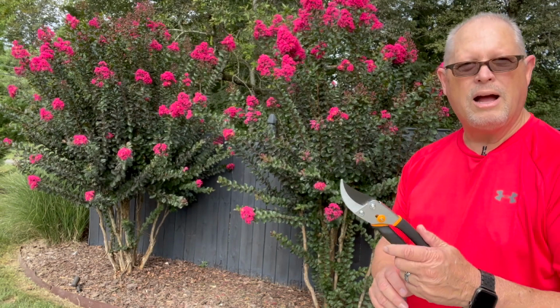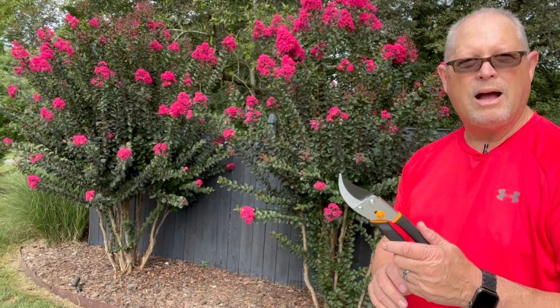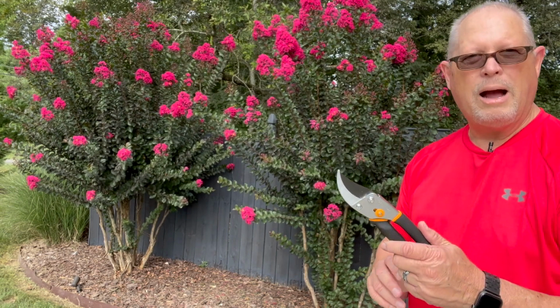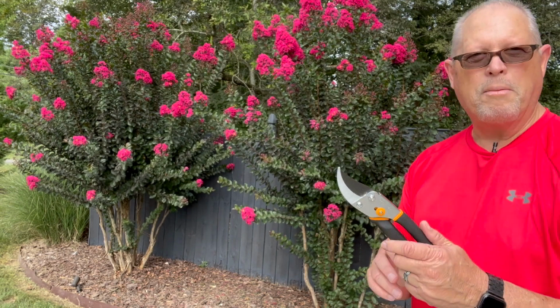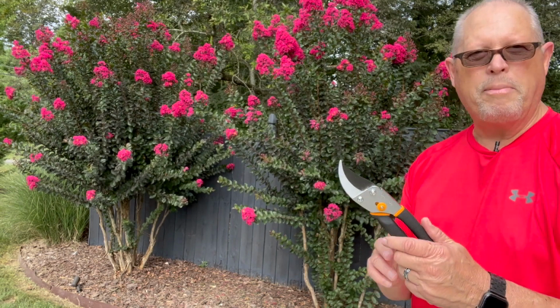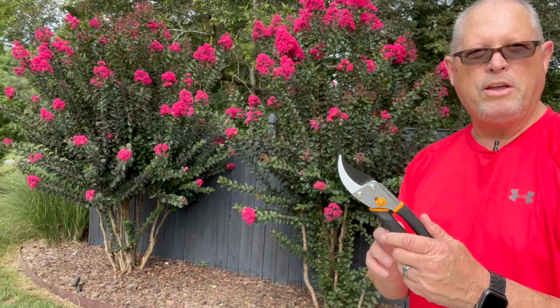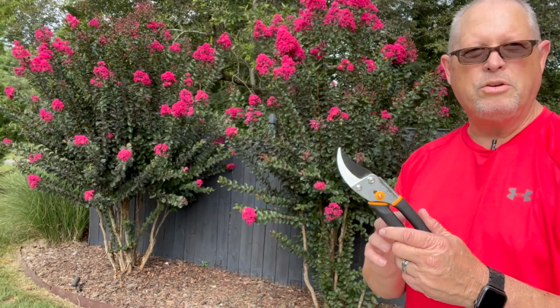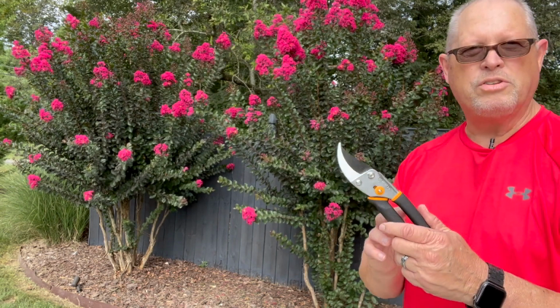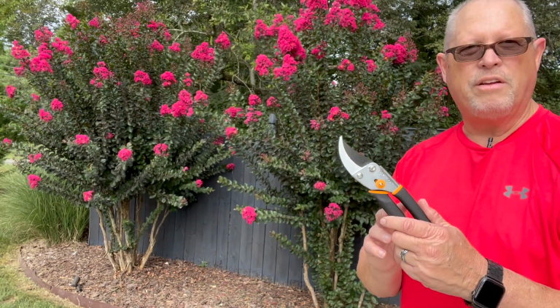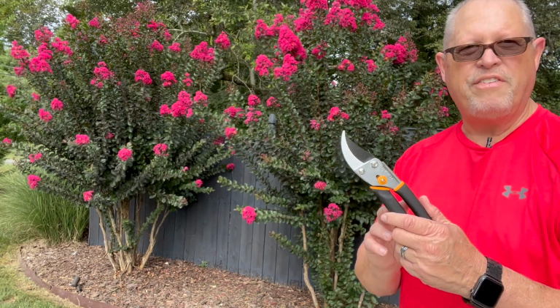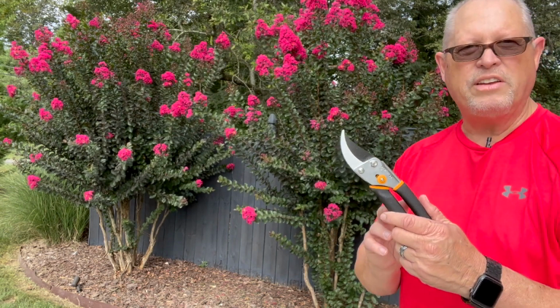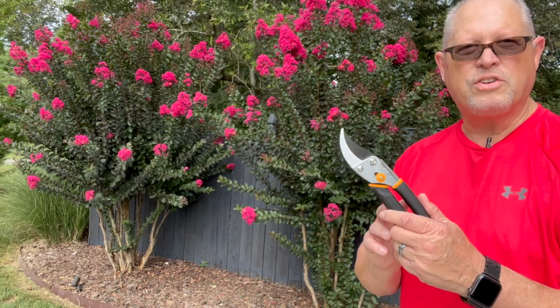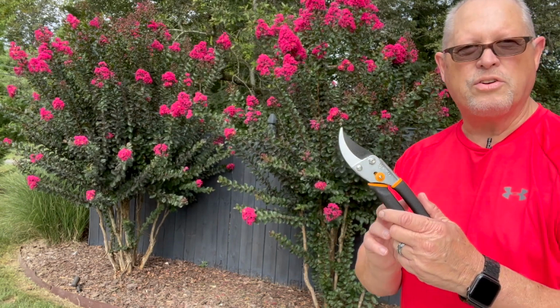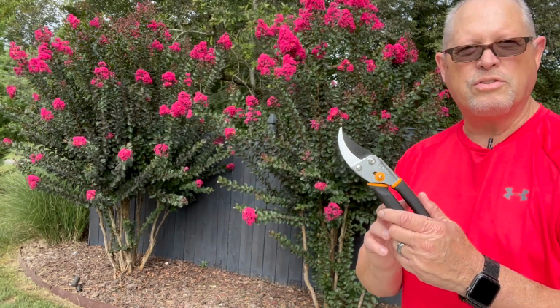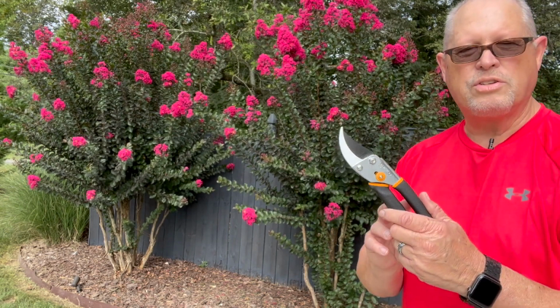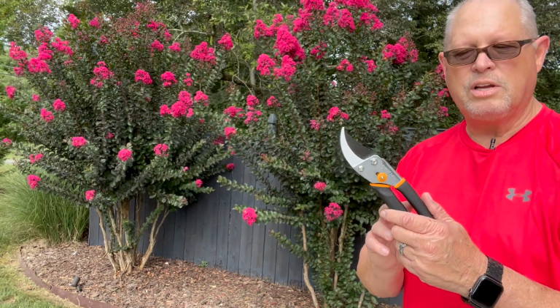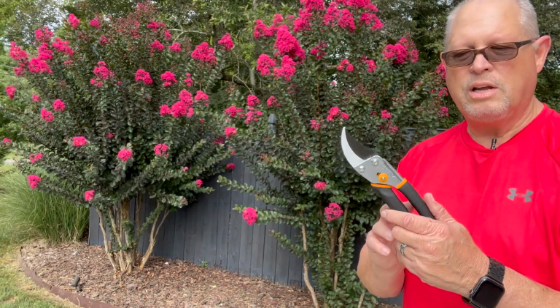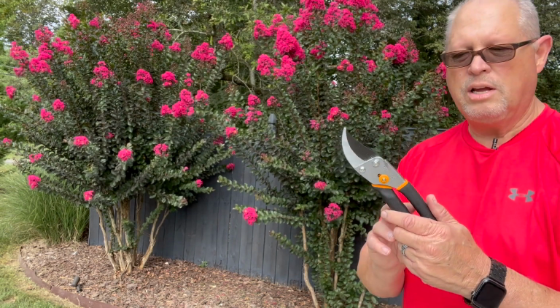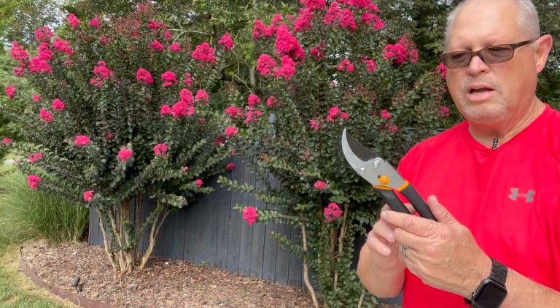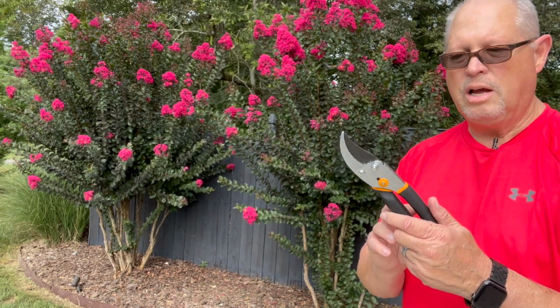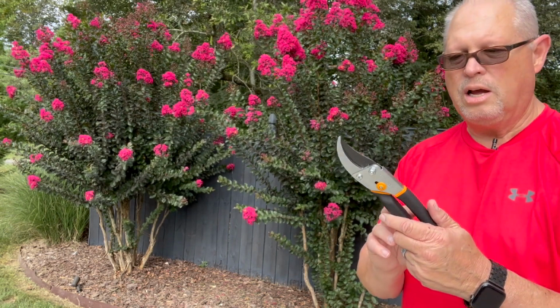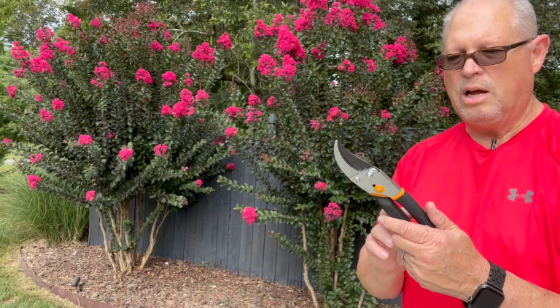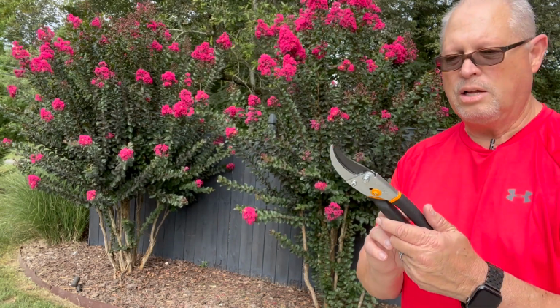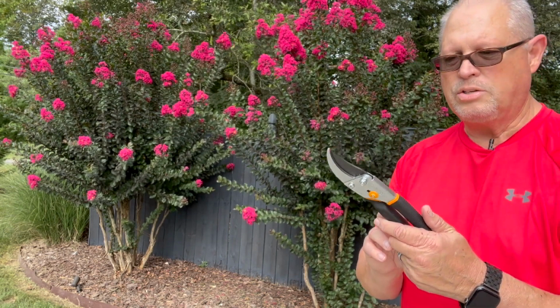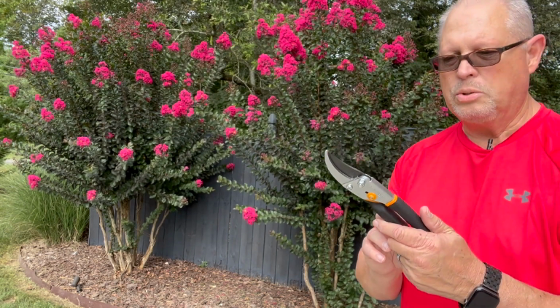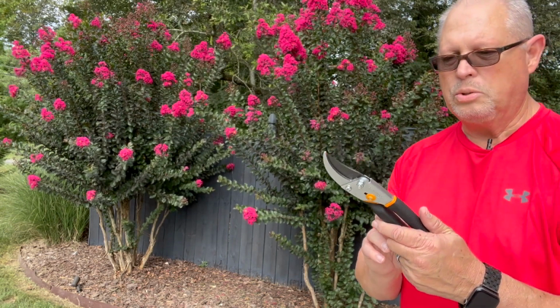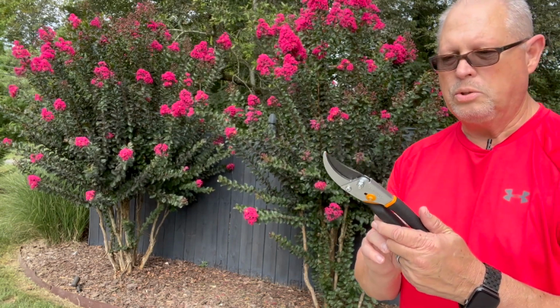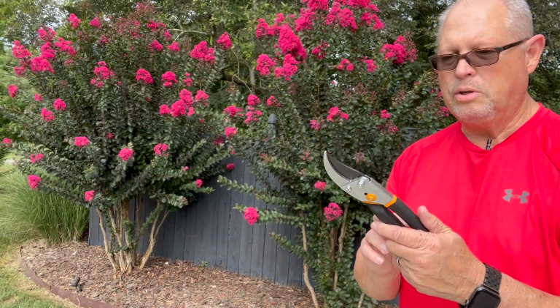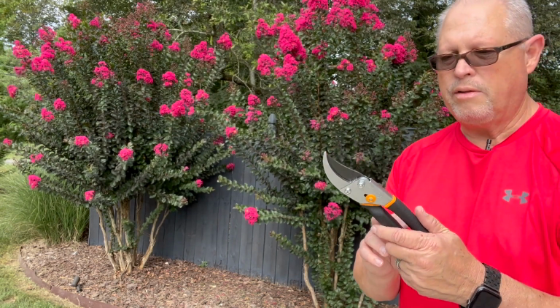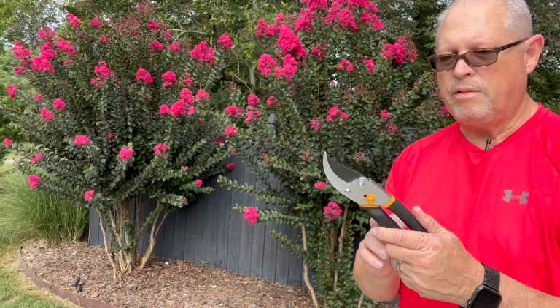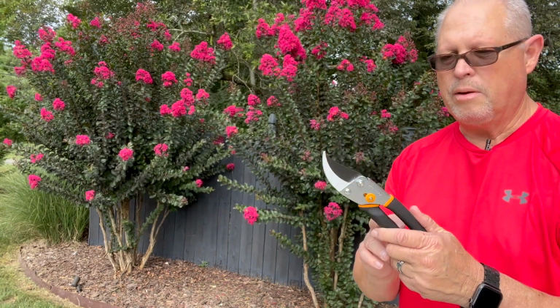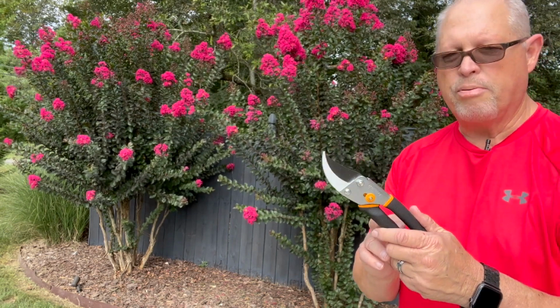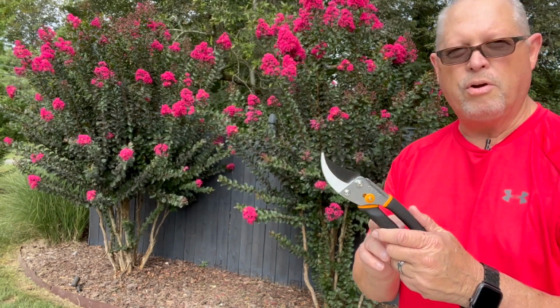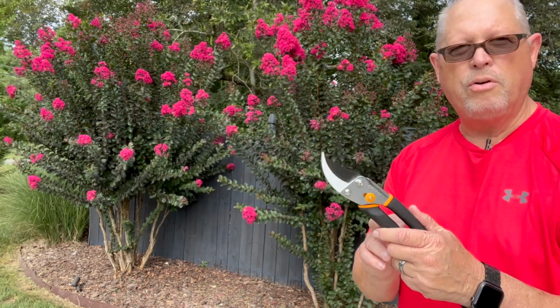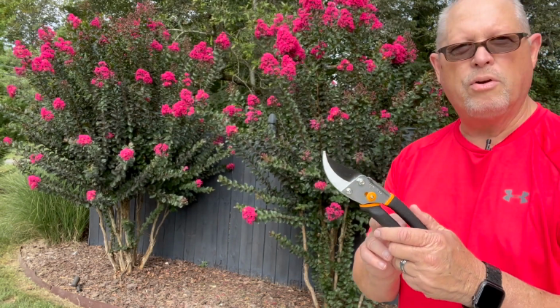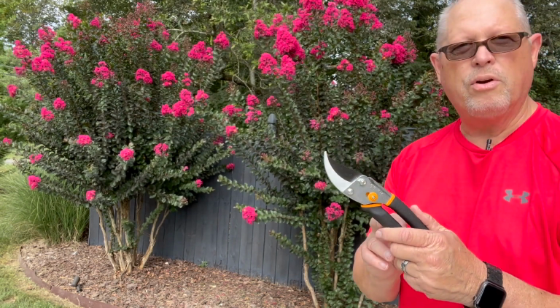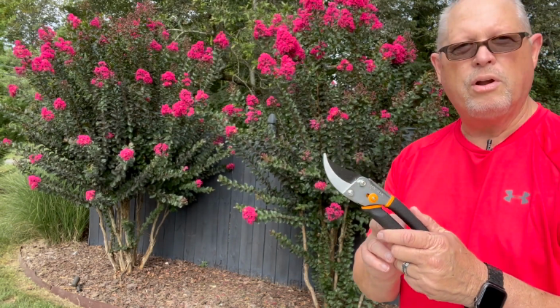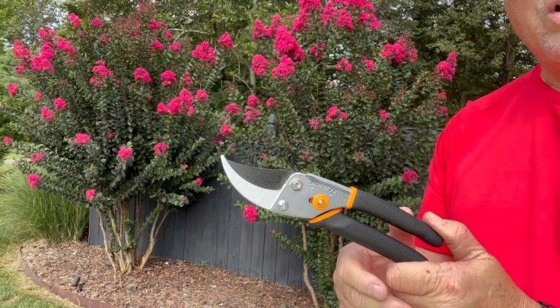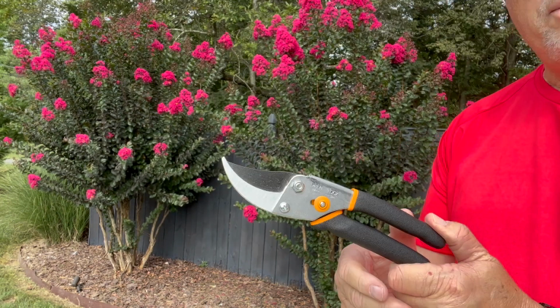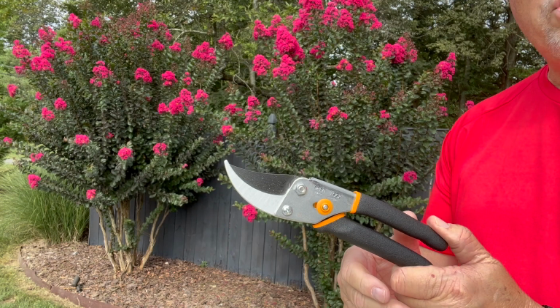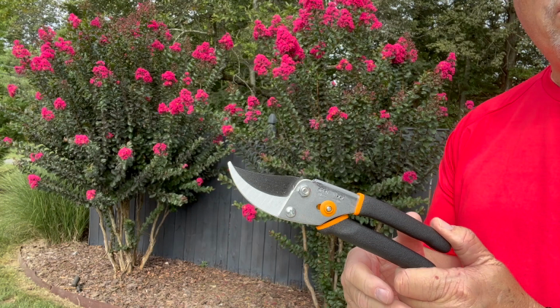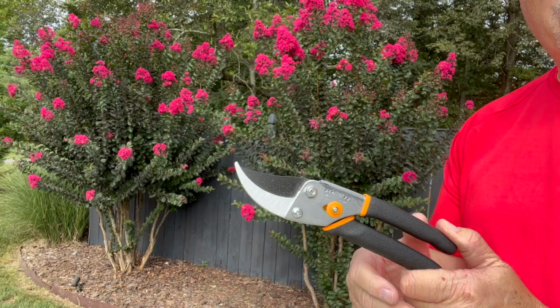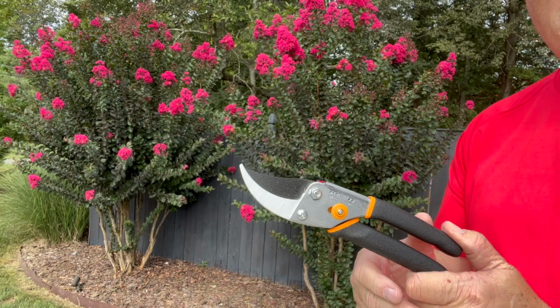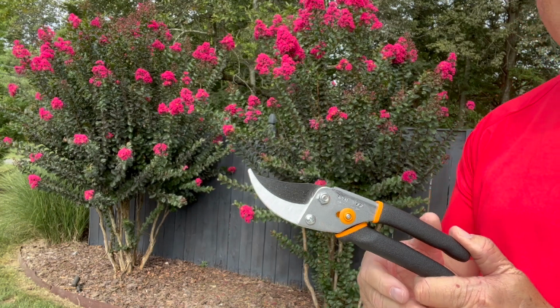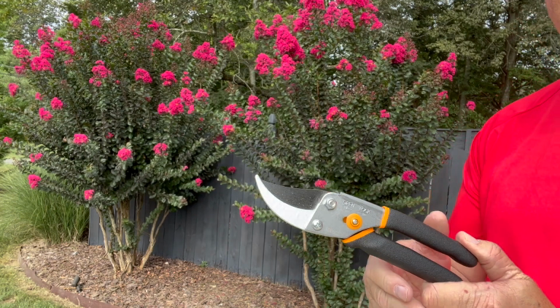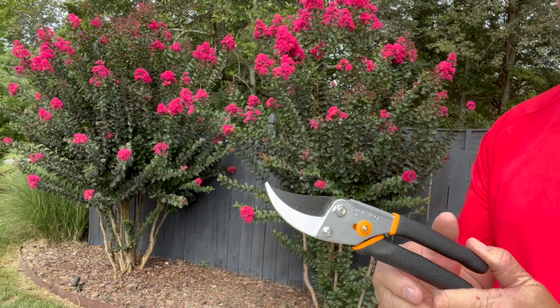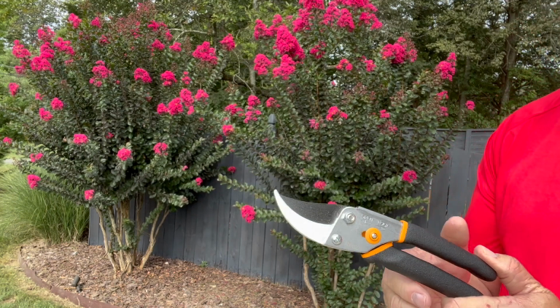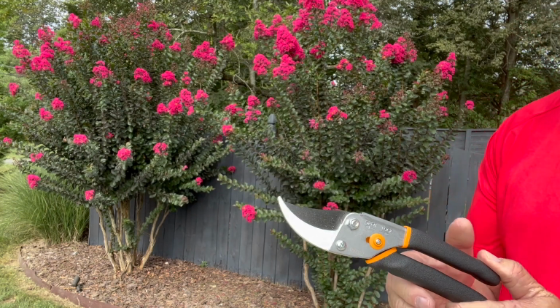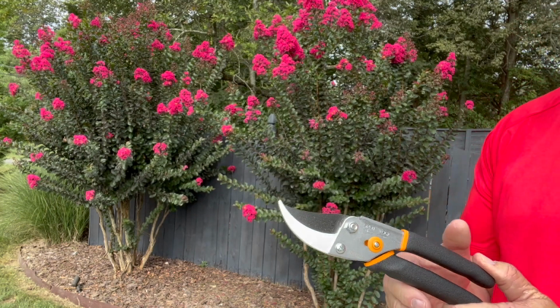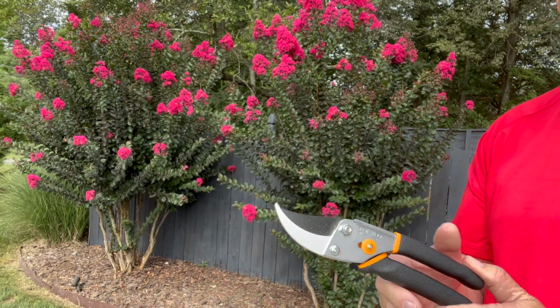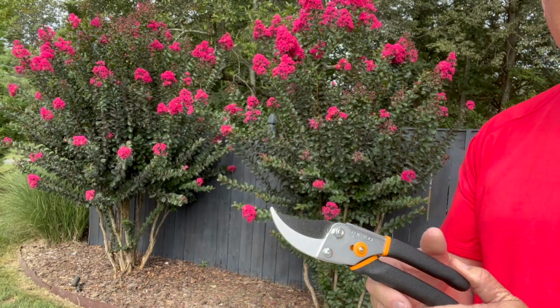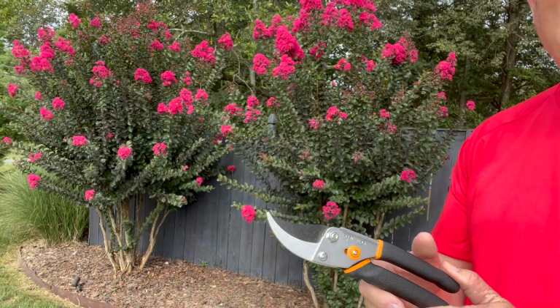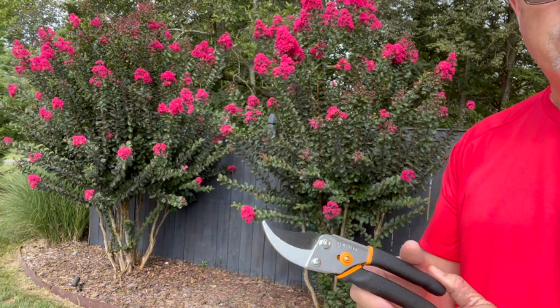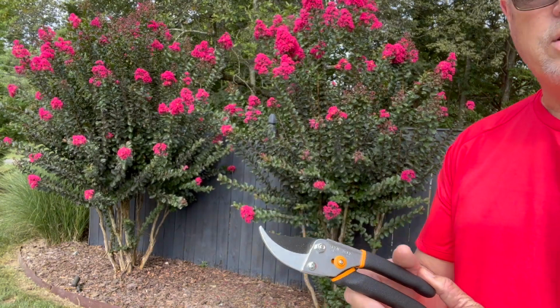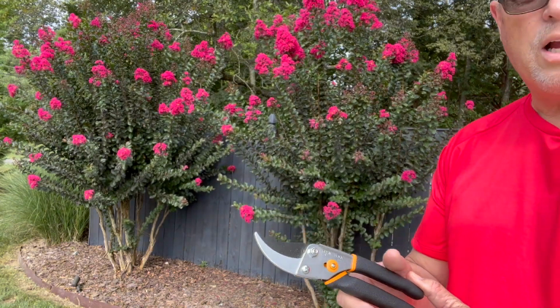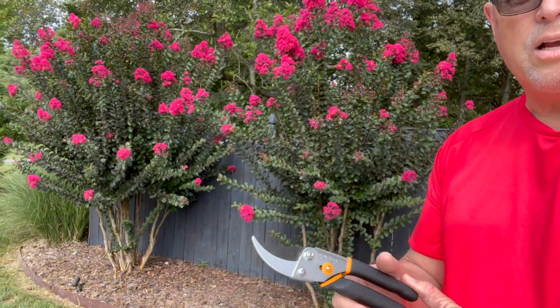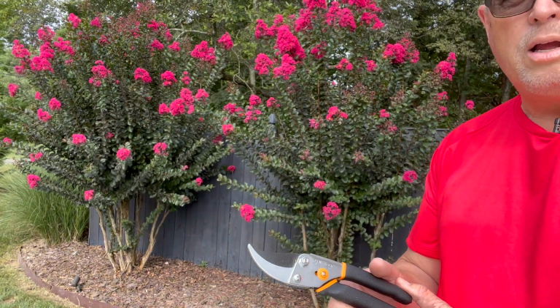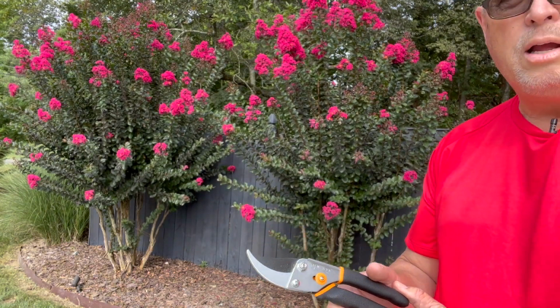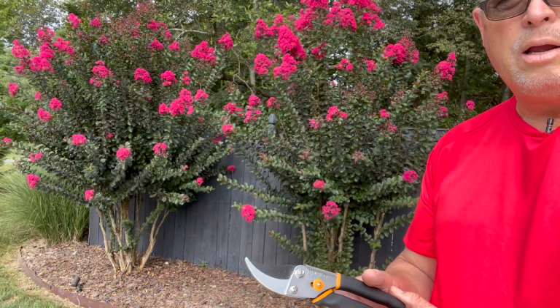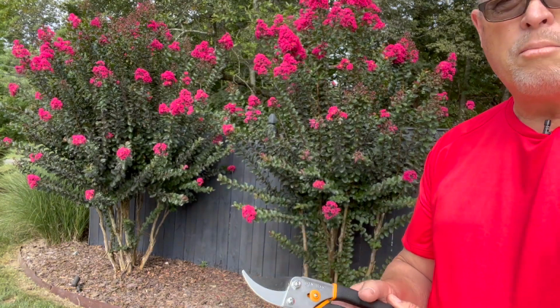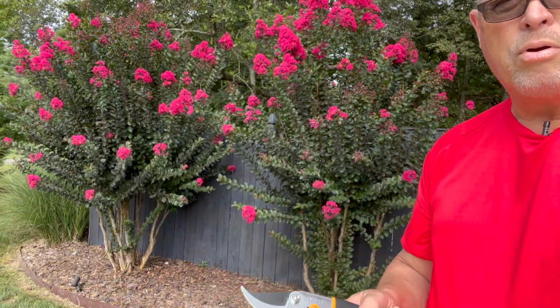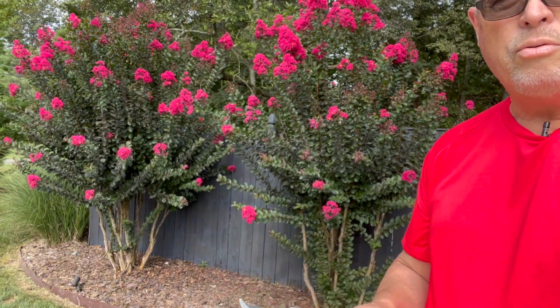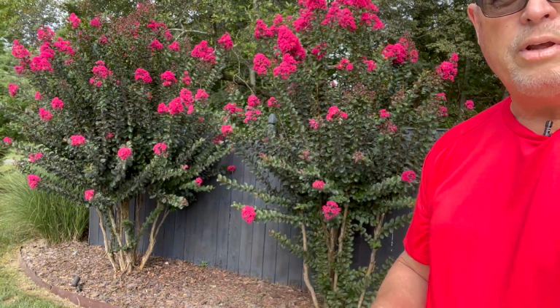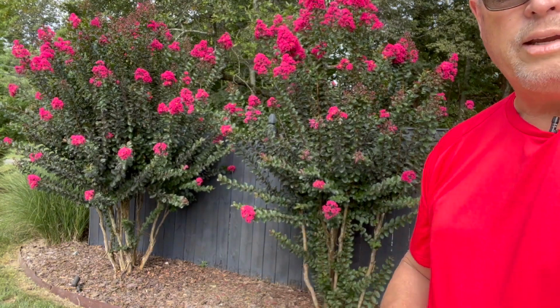I'm going to be using the Fiskars pruner. Let me show you a close-up of the crepe myrtles as I prune these.